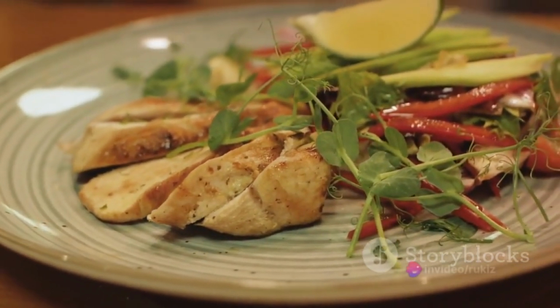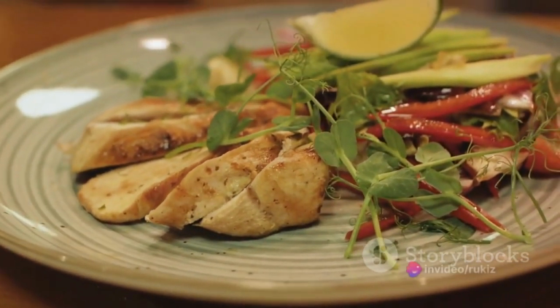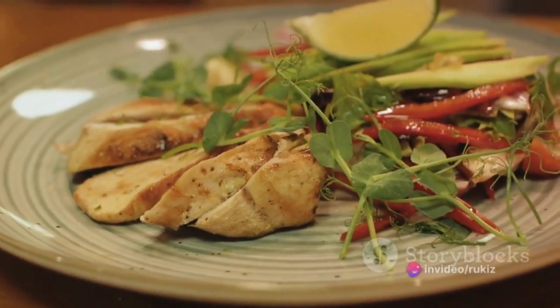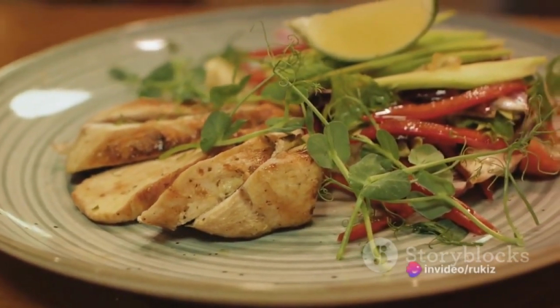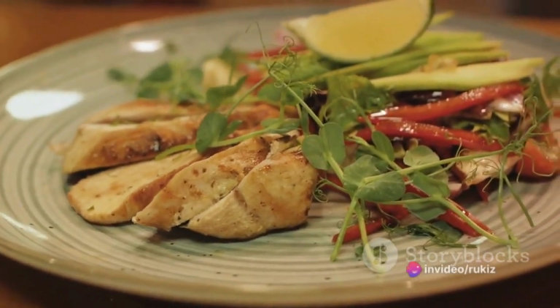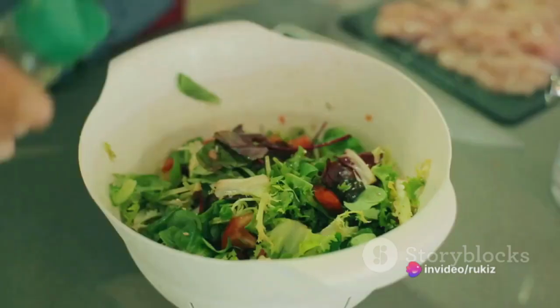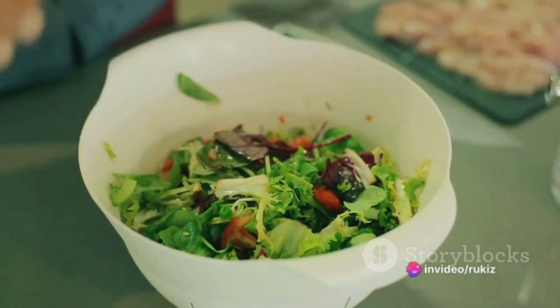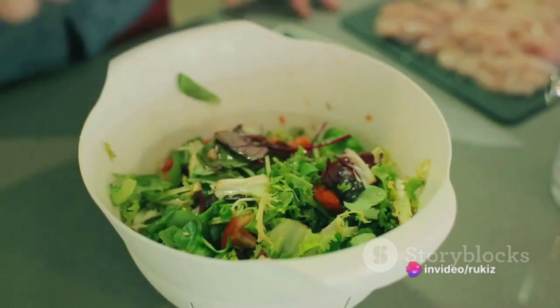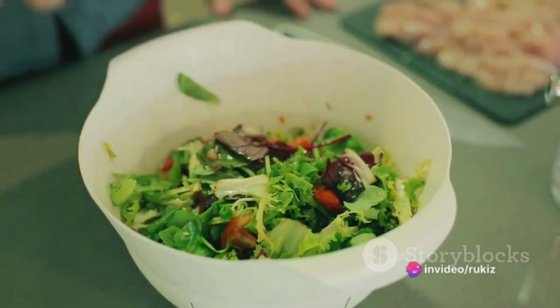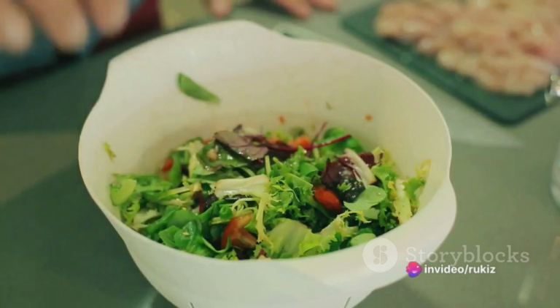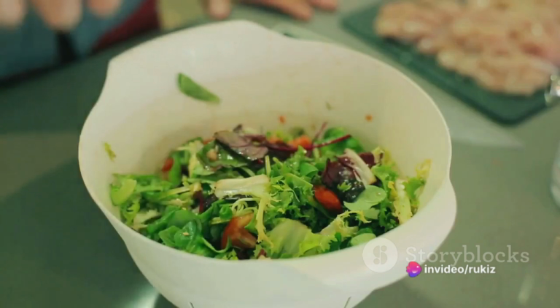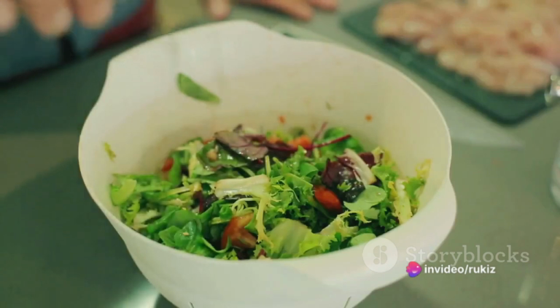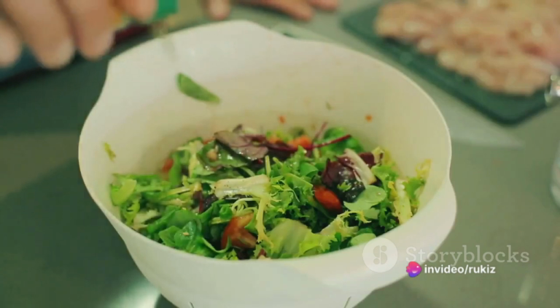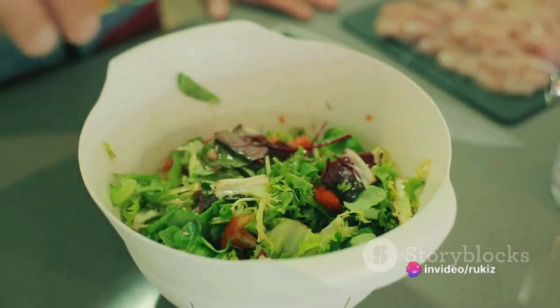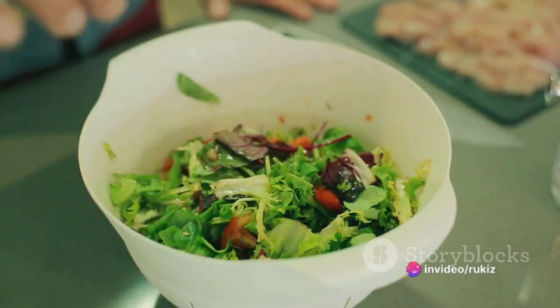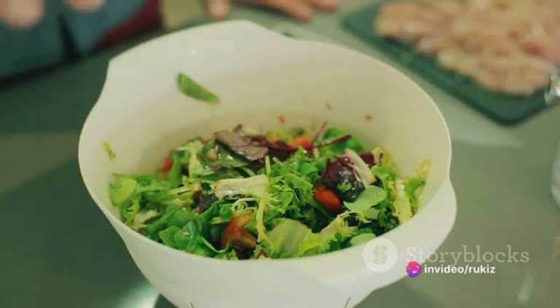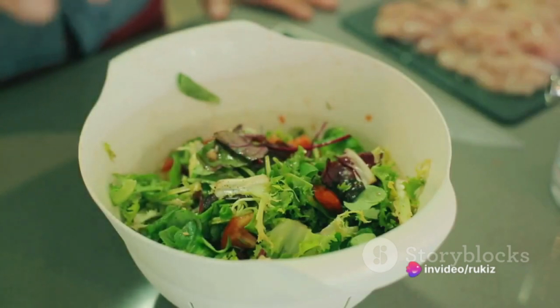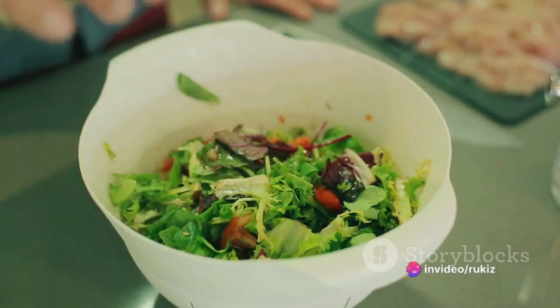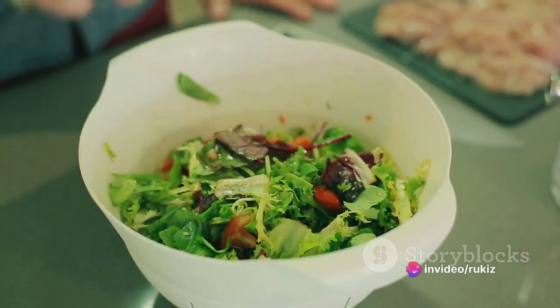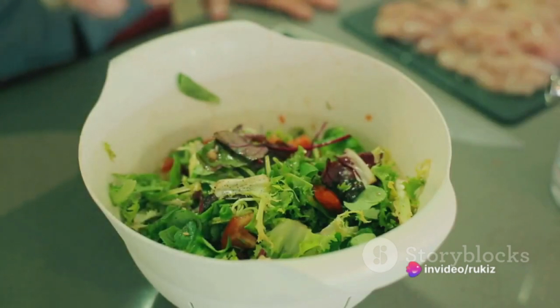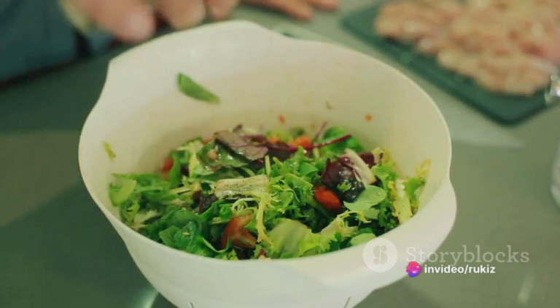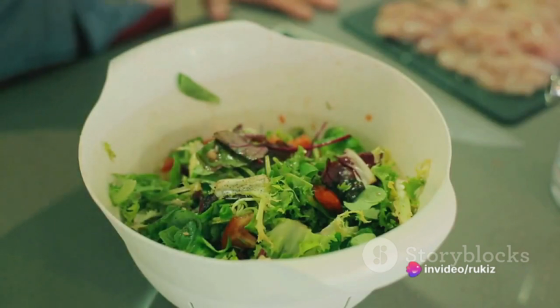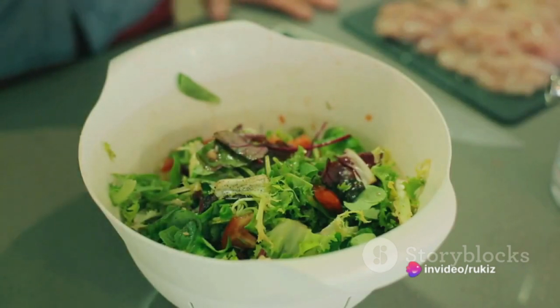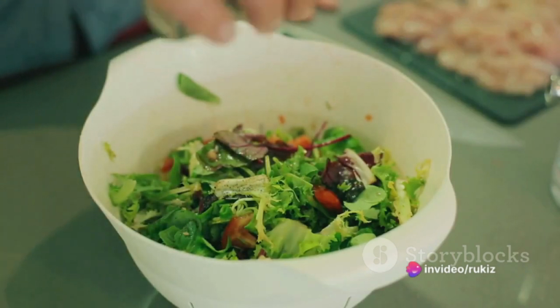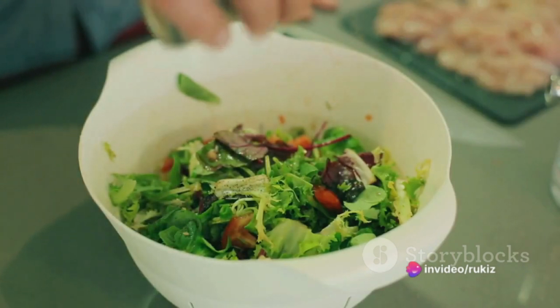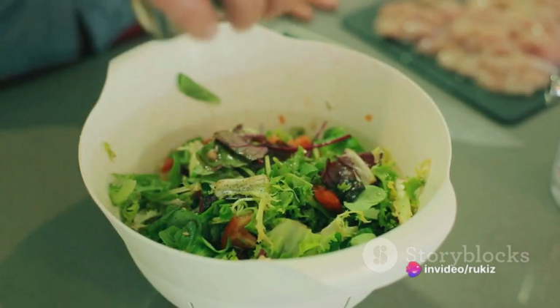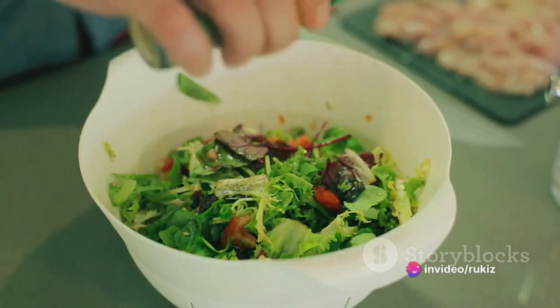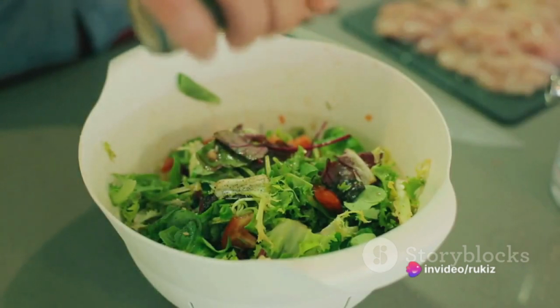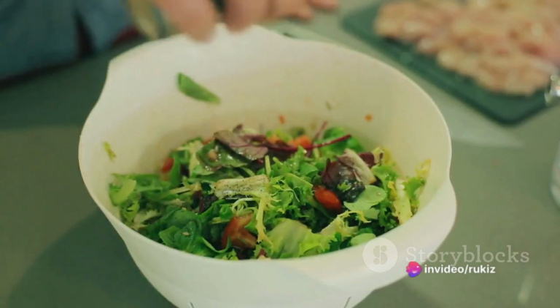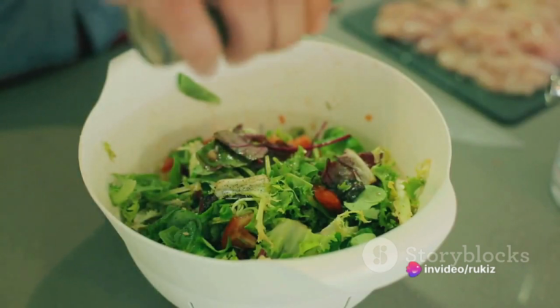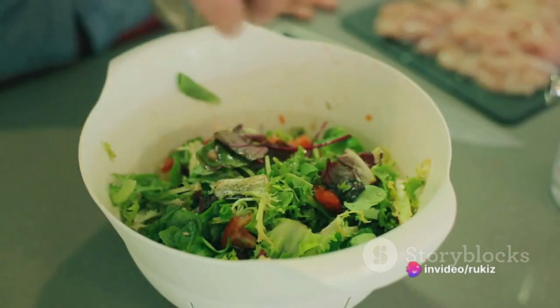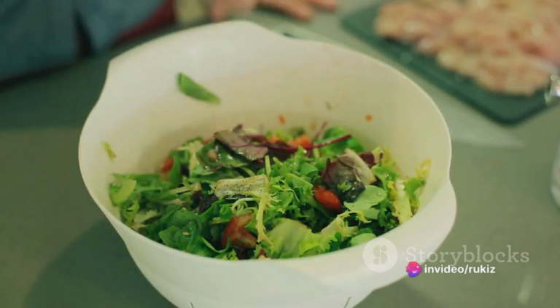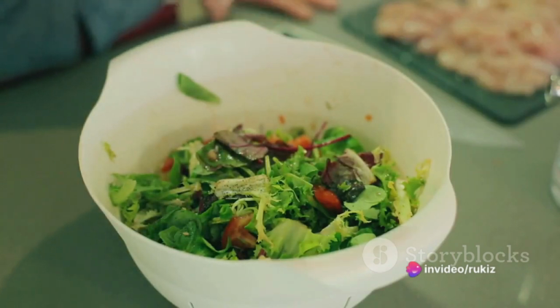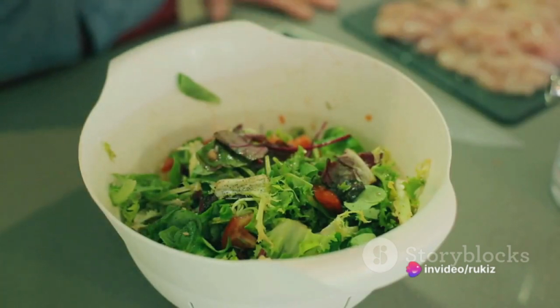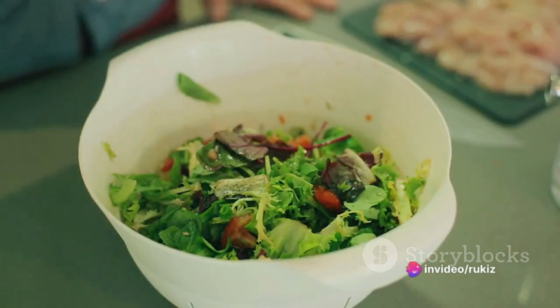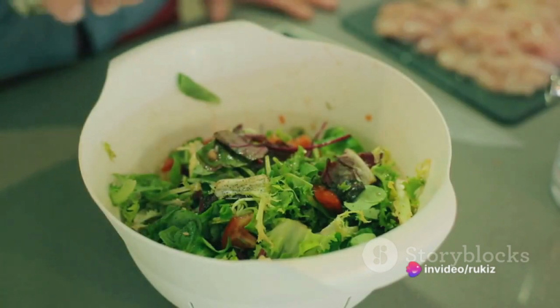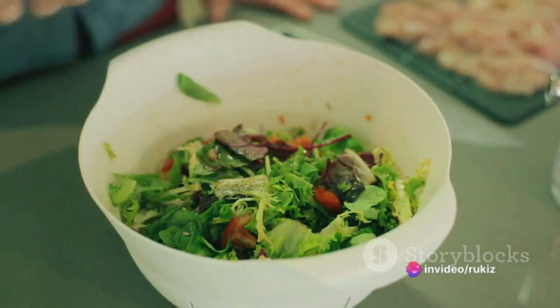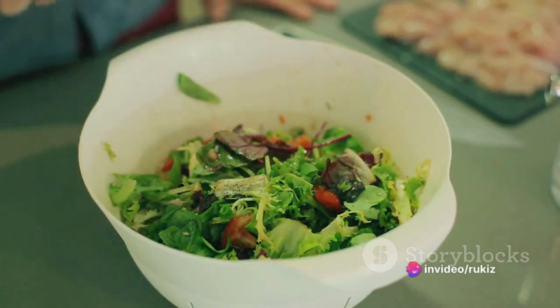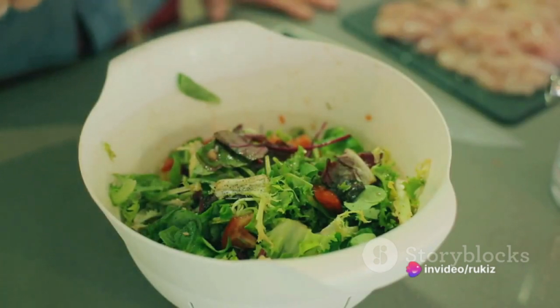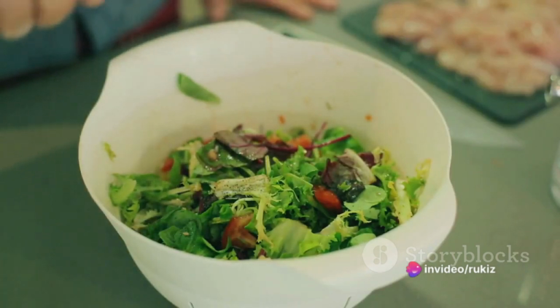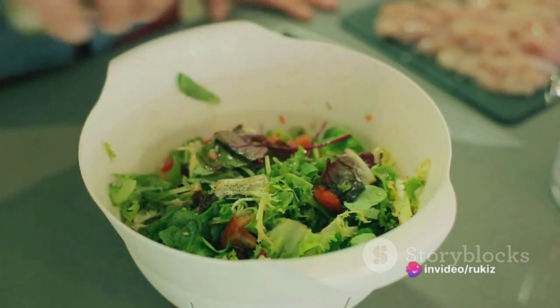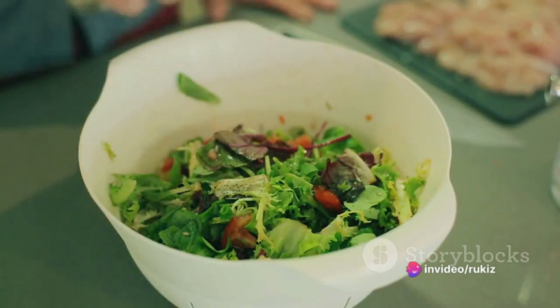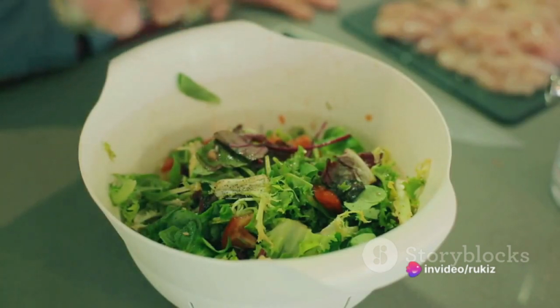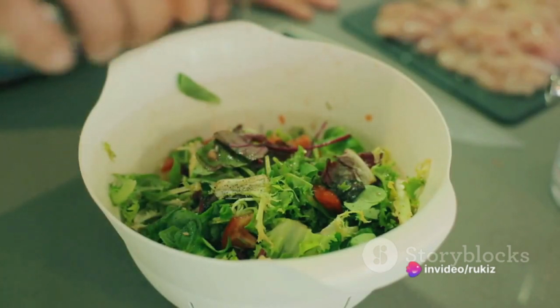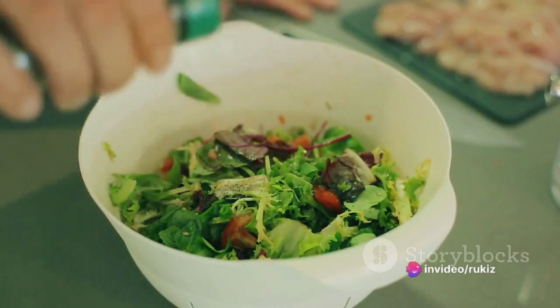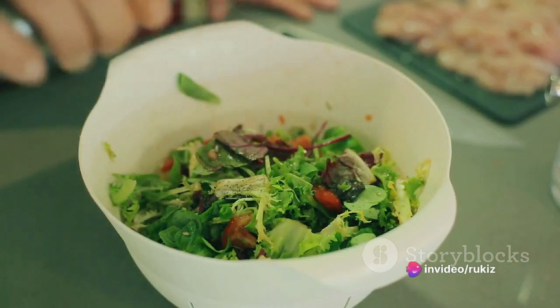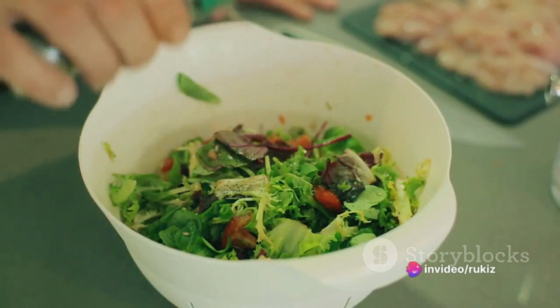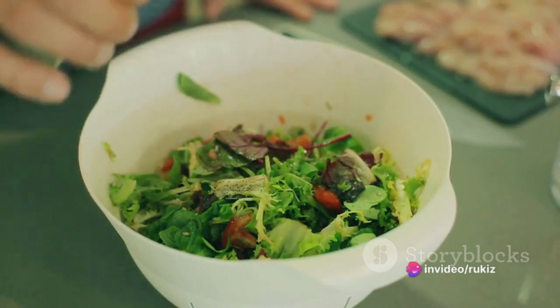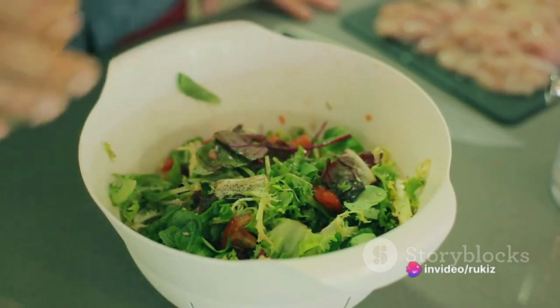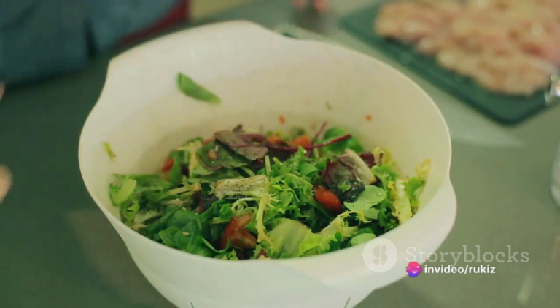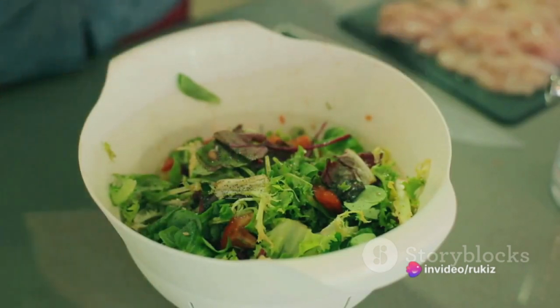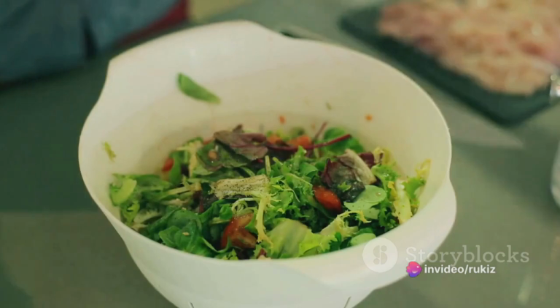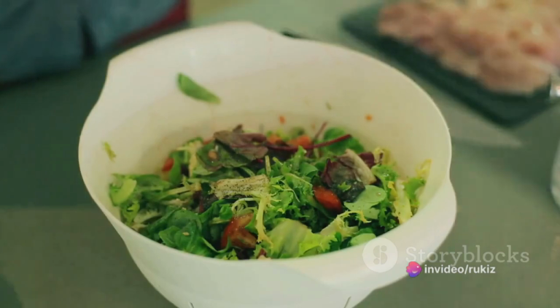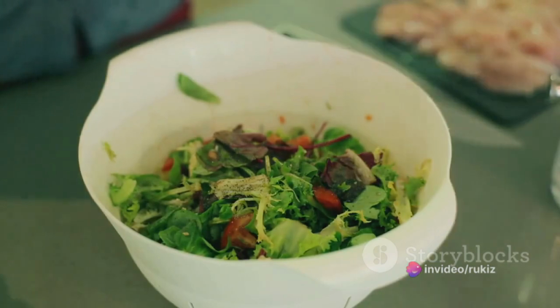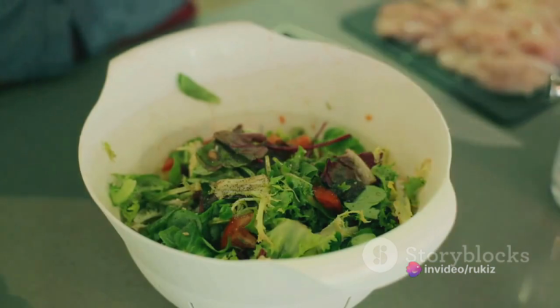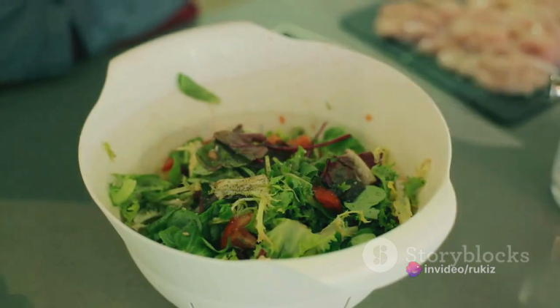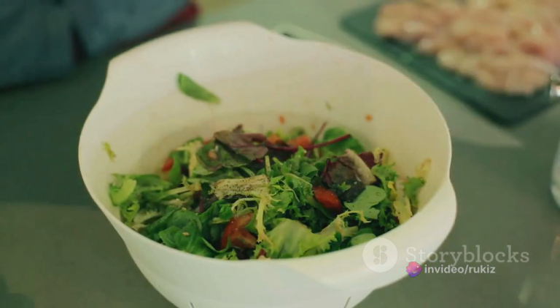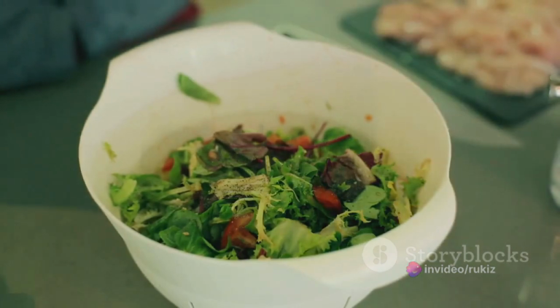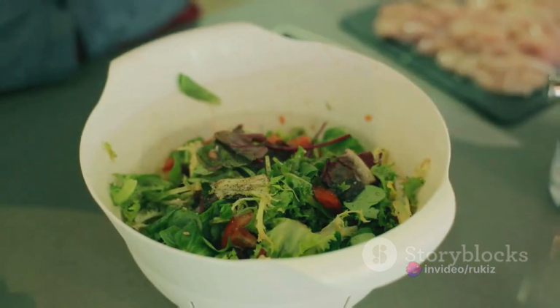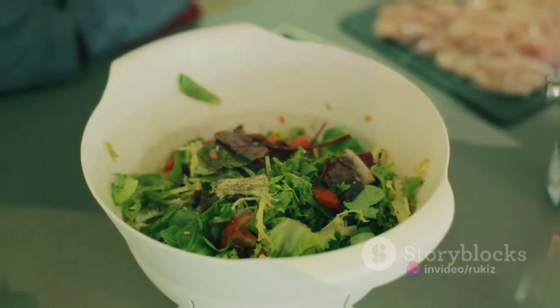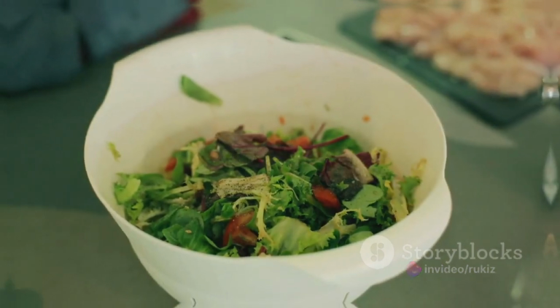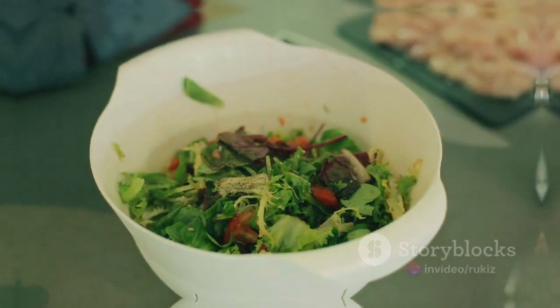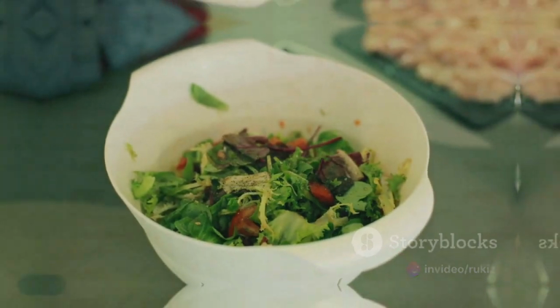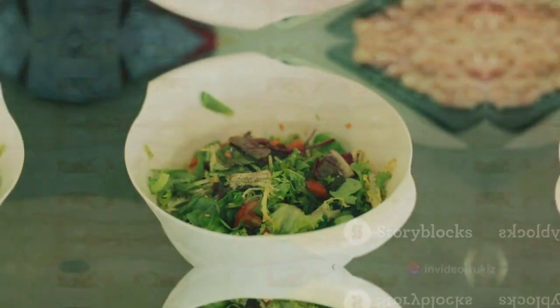And the best part — it's easy to customize this salad with your favorite veggies, nuts, or seeds, so you can make it different every time.